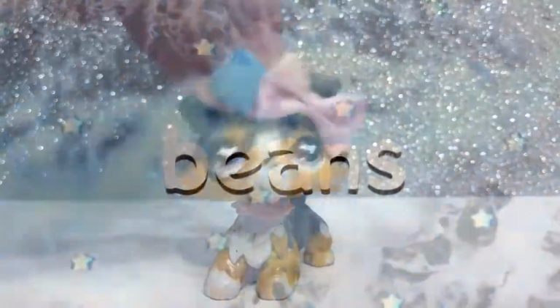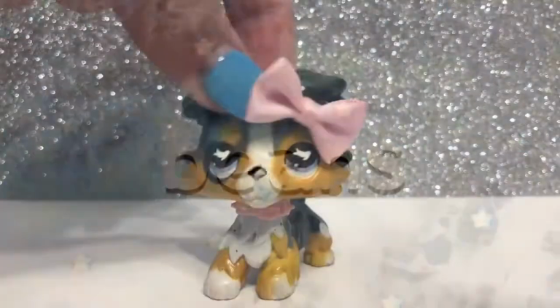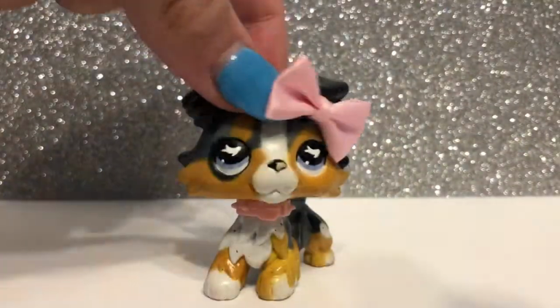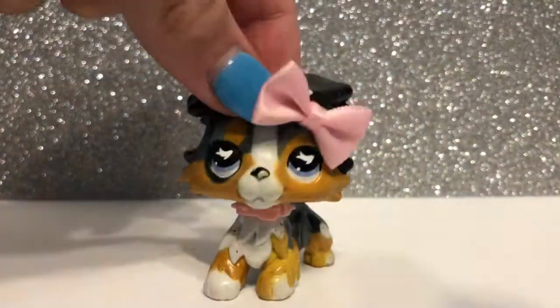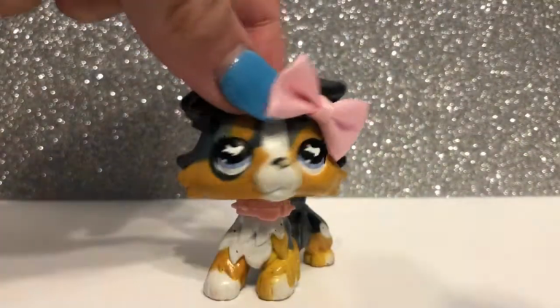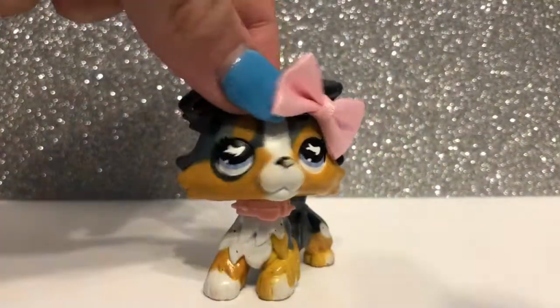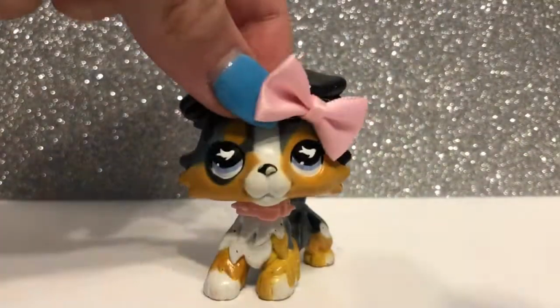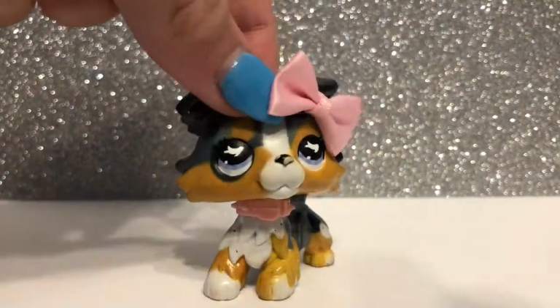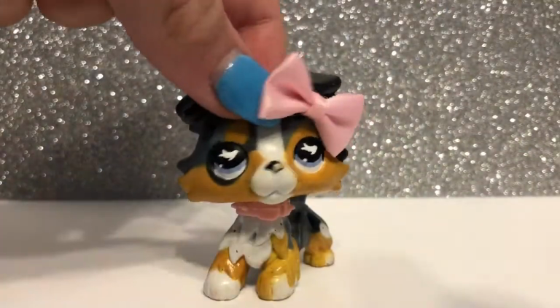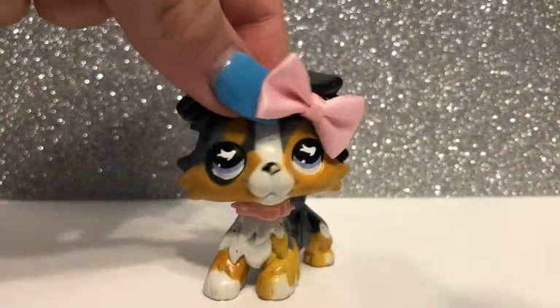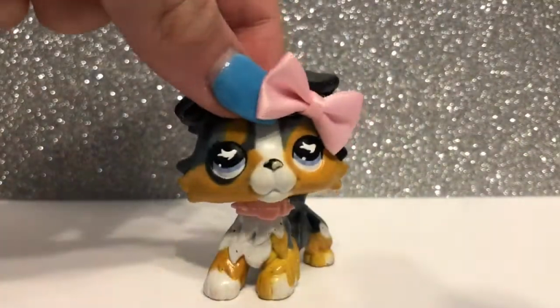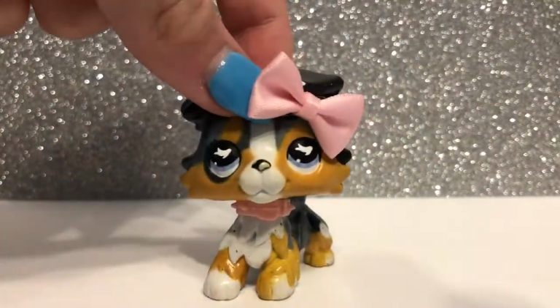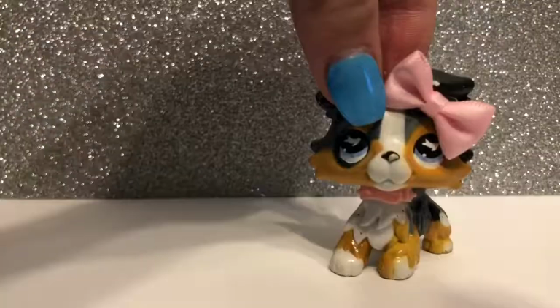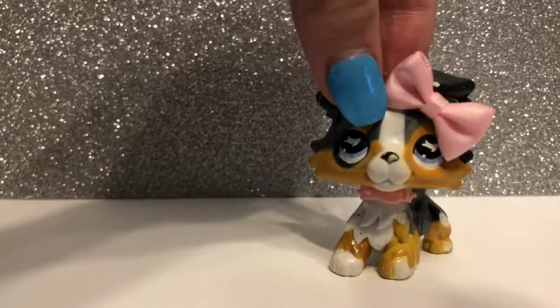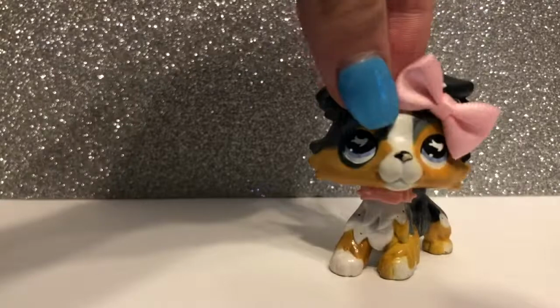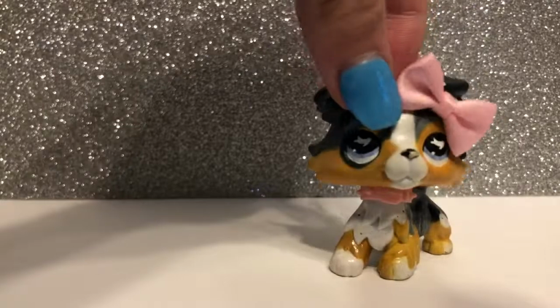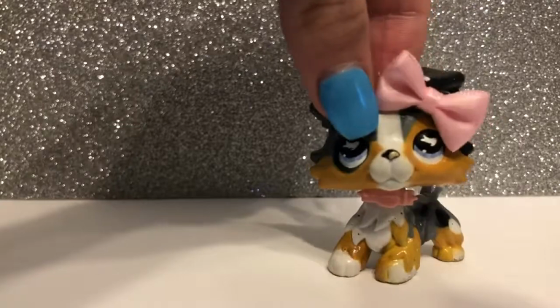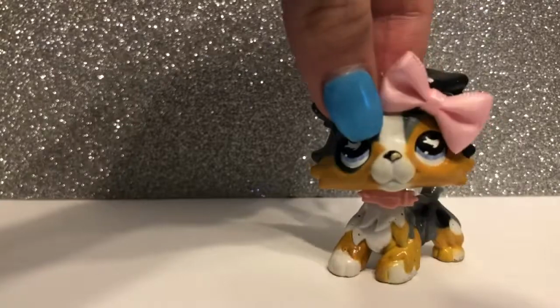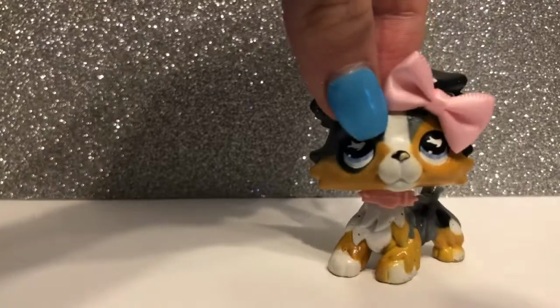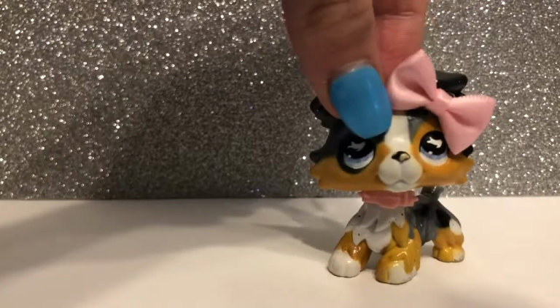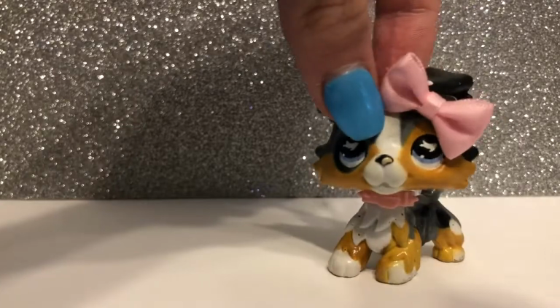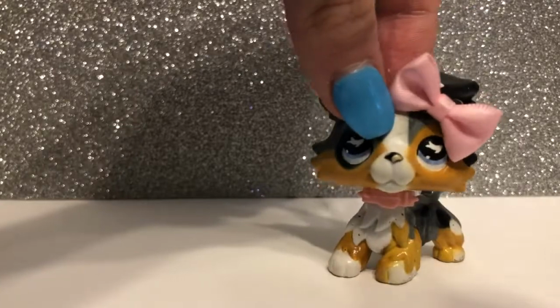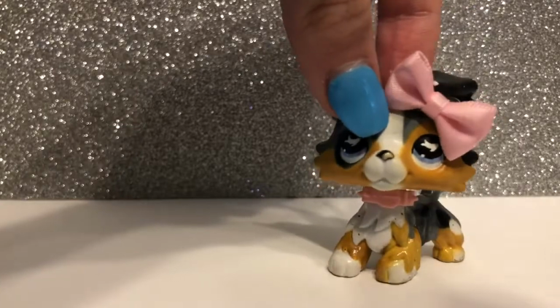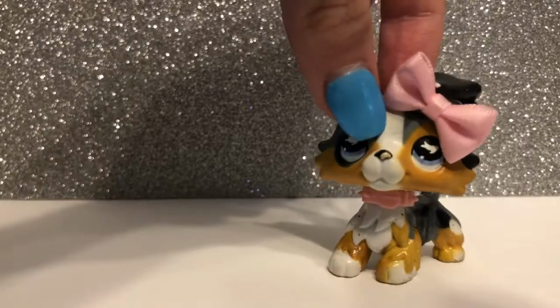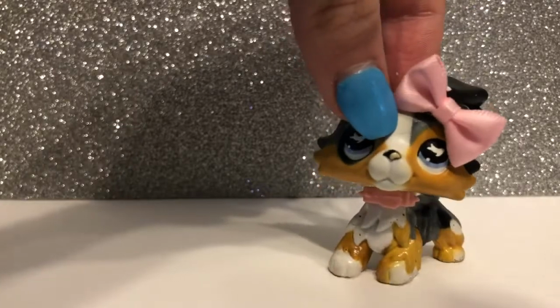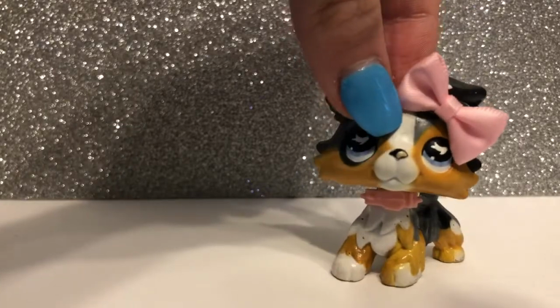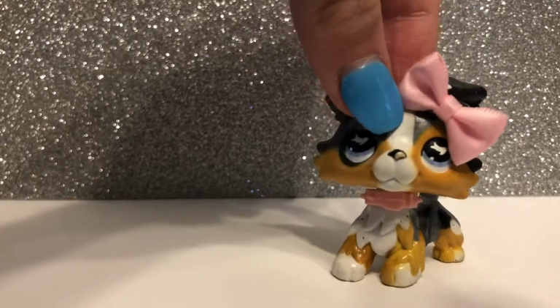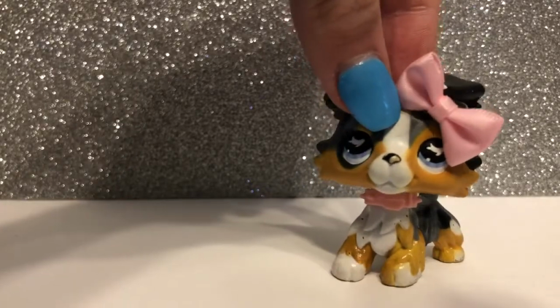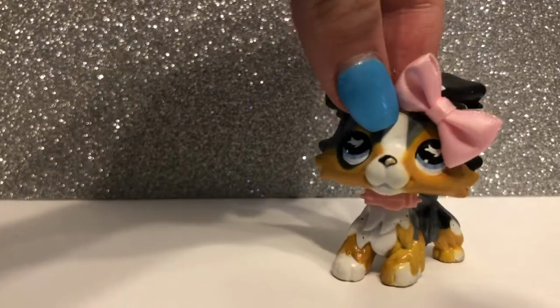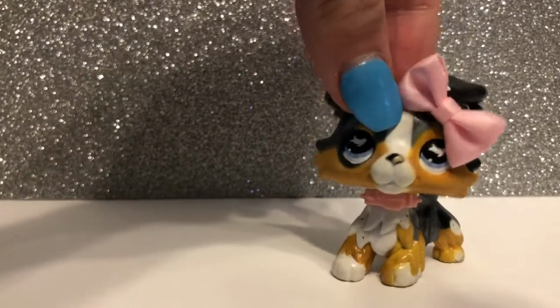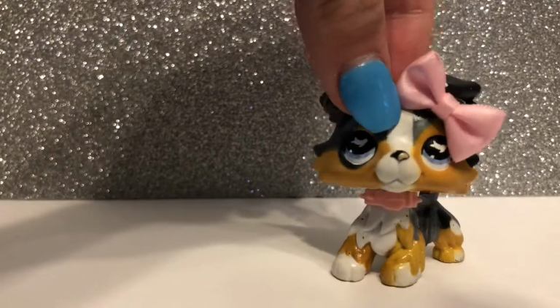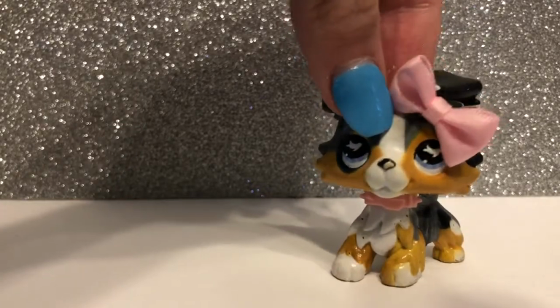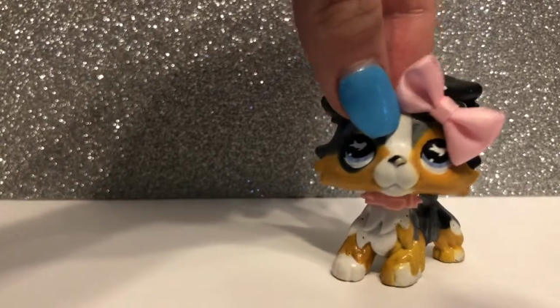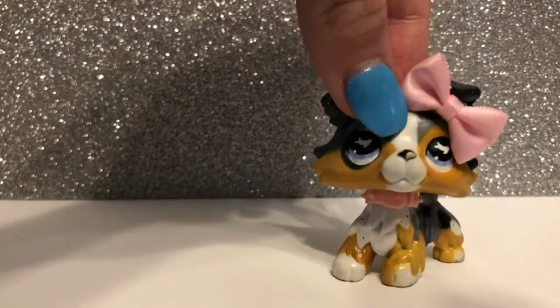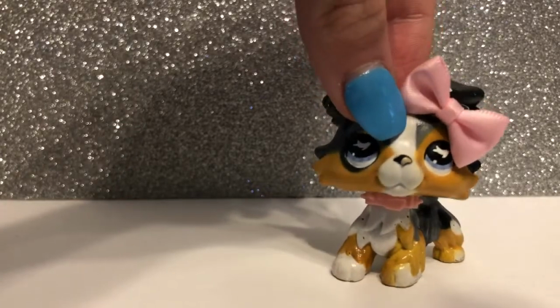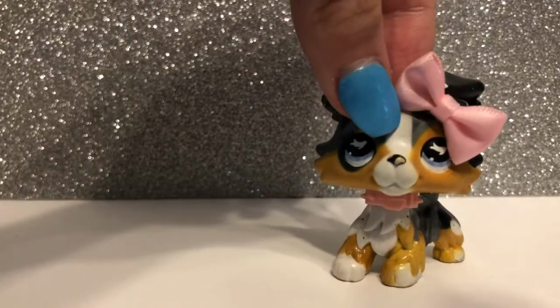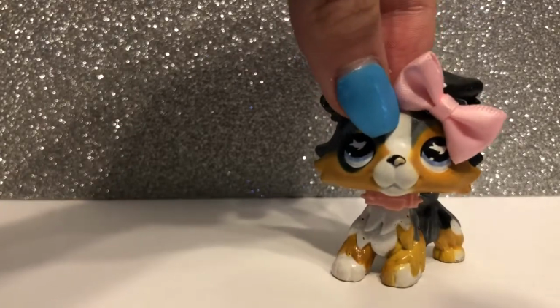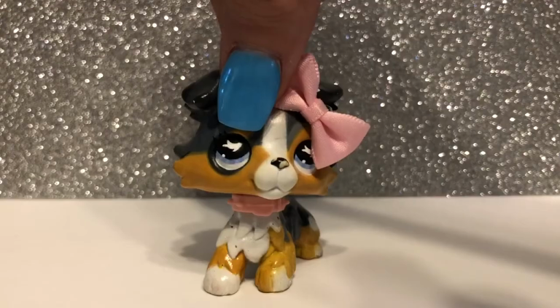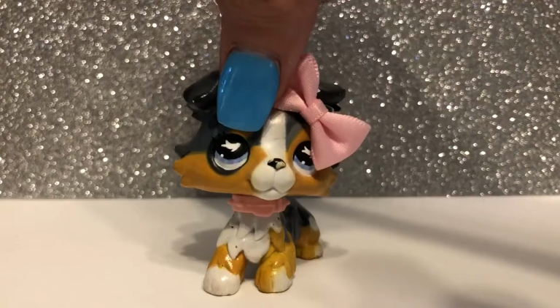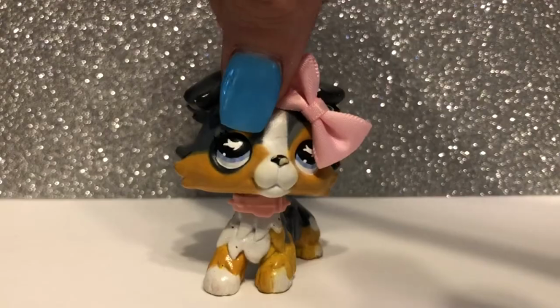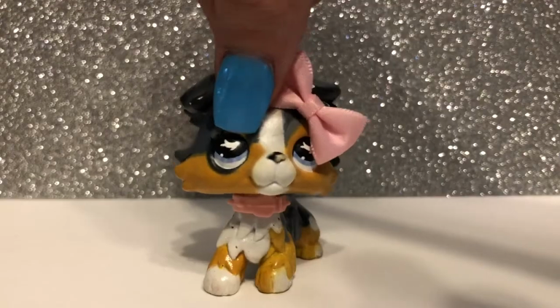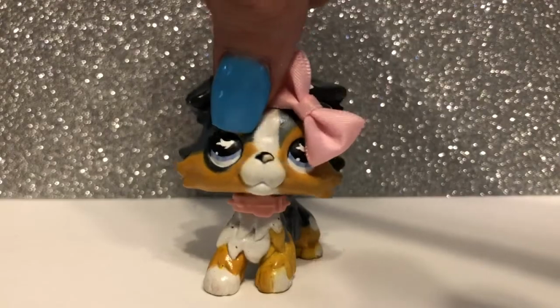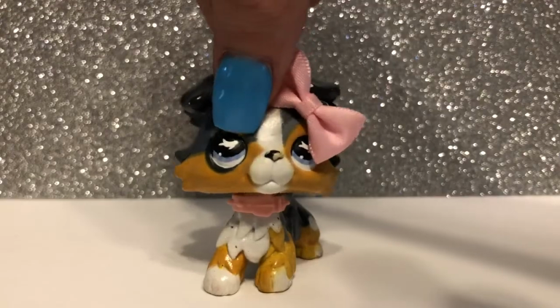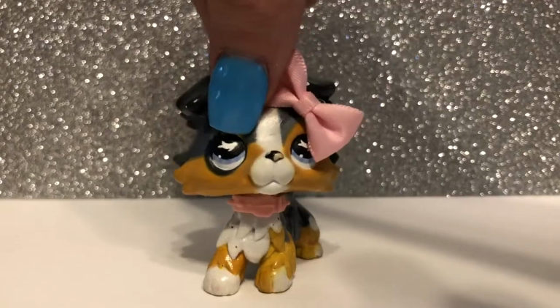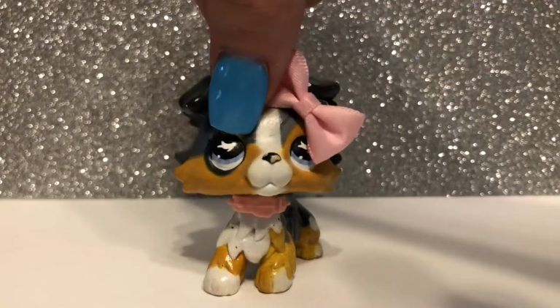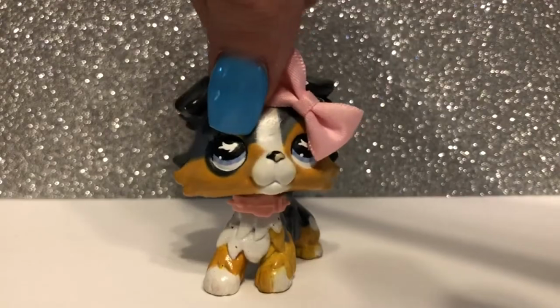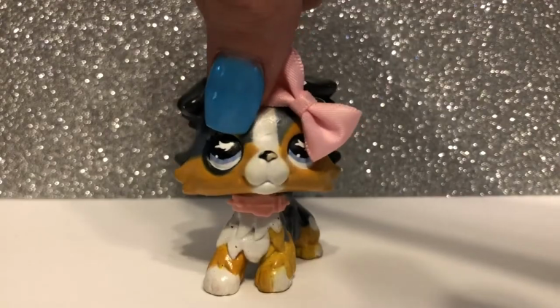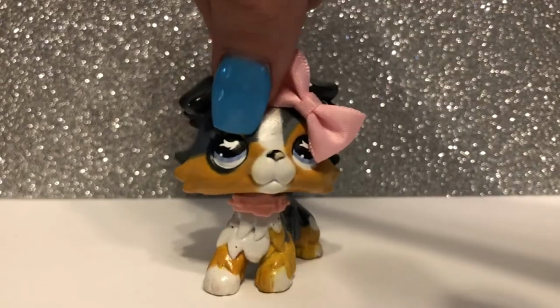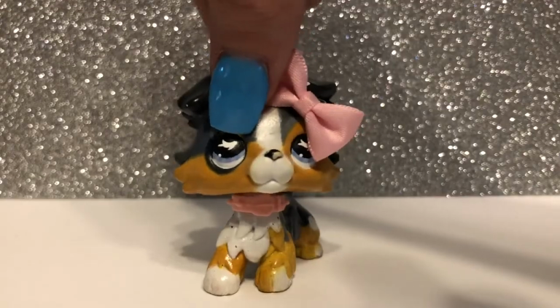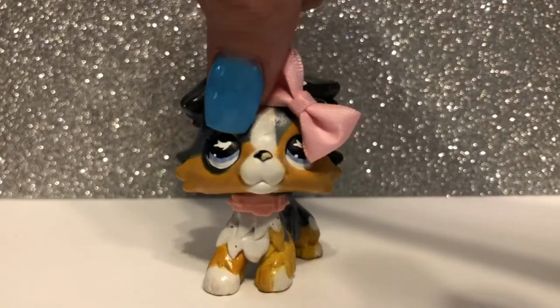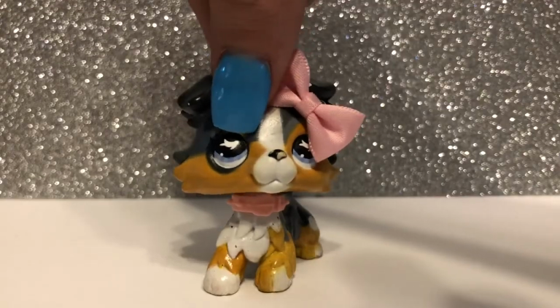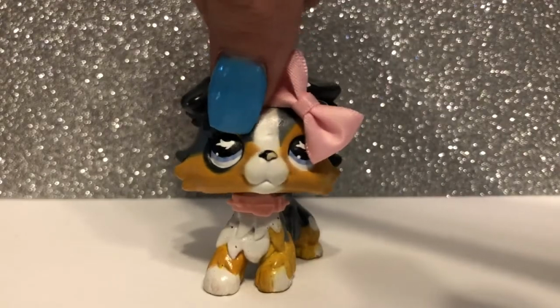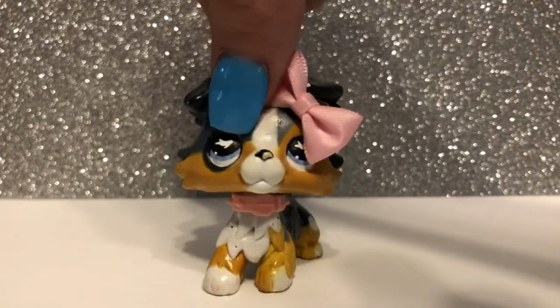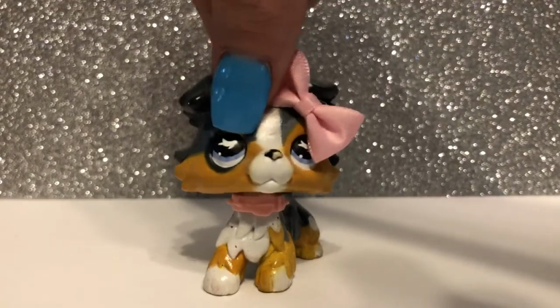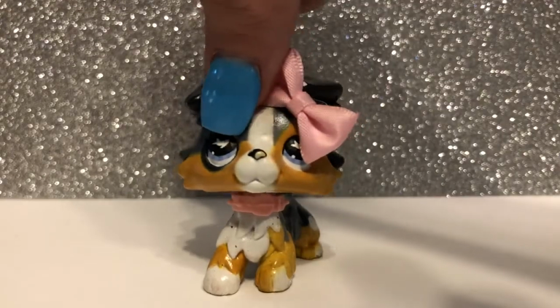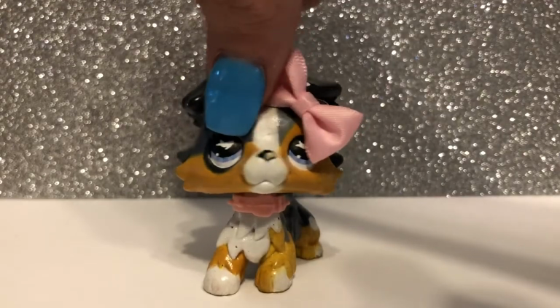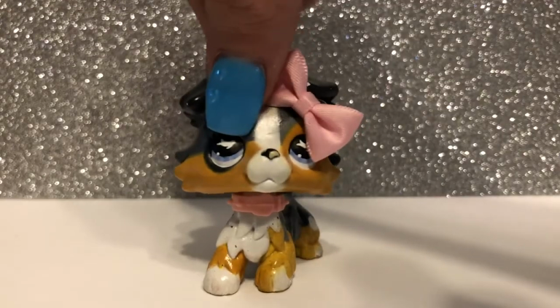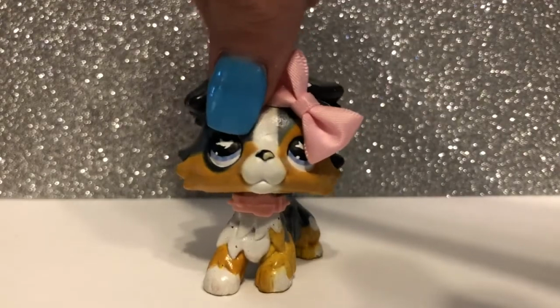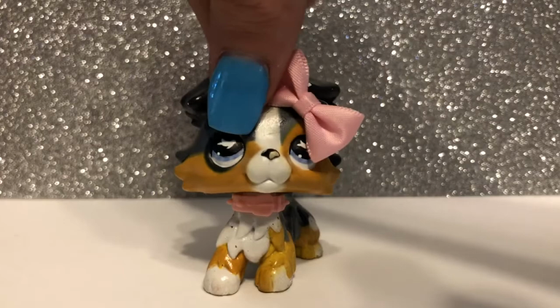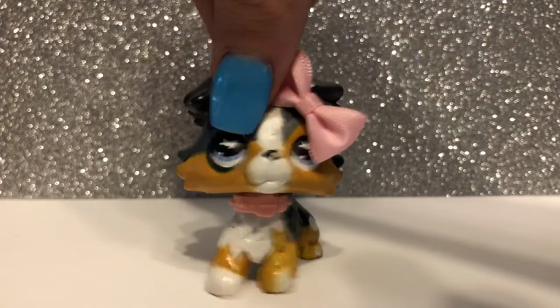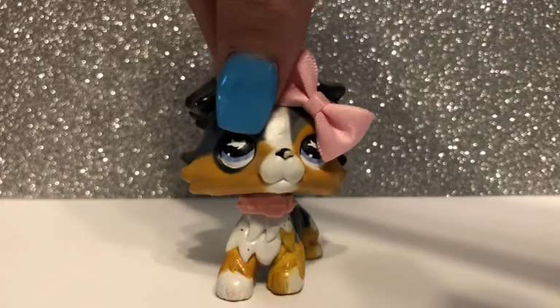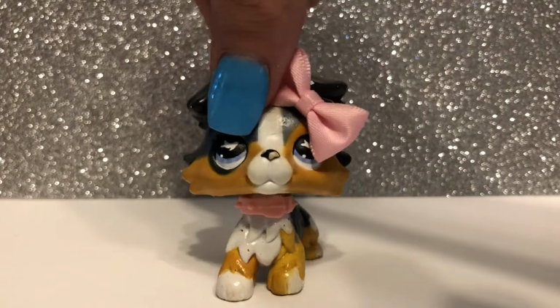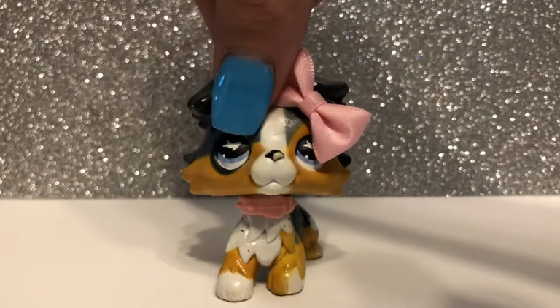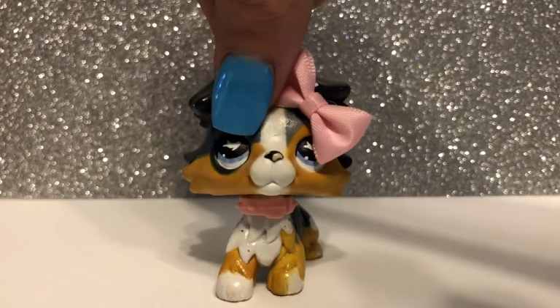Hey, it's Beans! And today's video is a Calico Critters set review. I have two different sets to review, so let's get into the video.